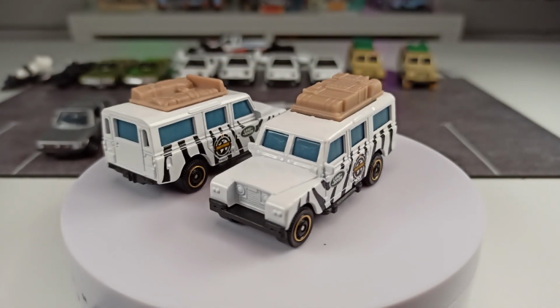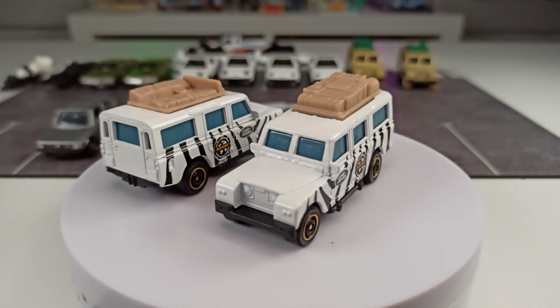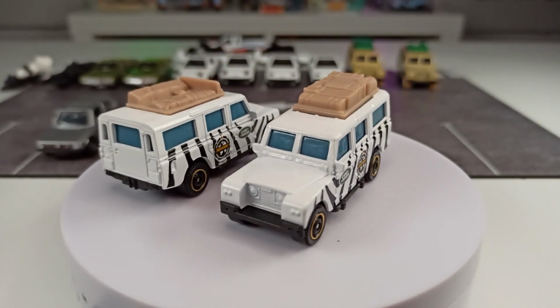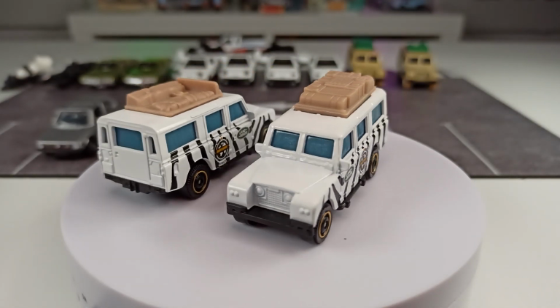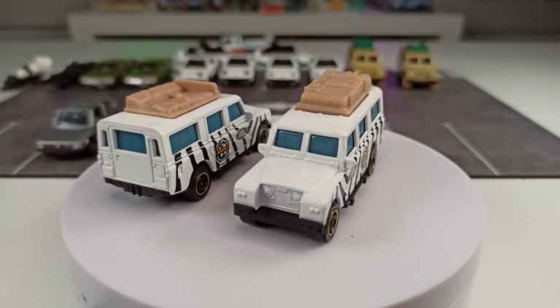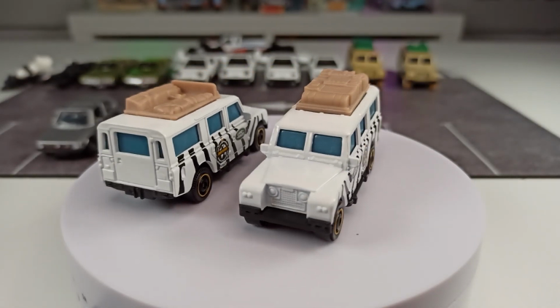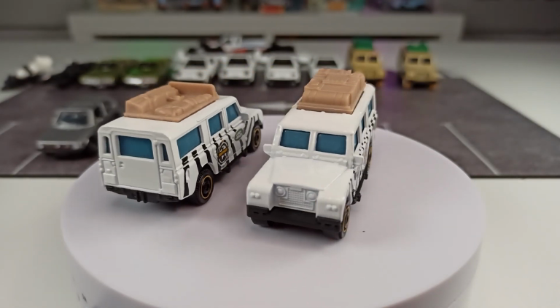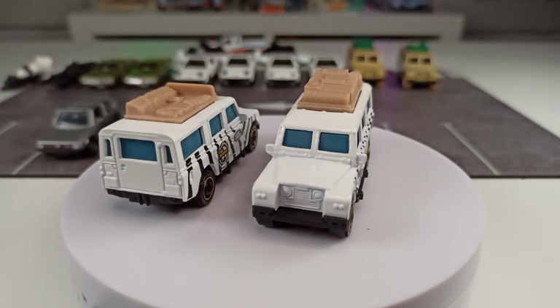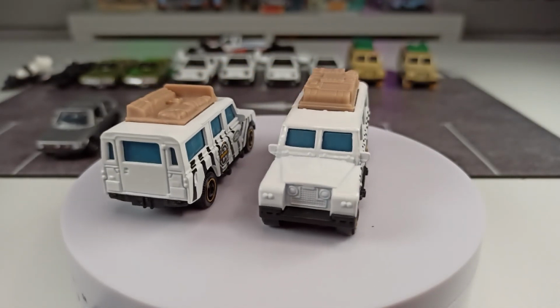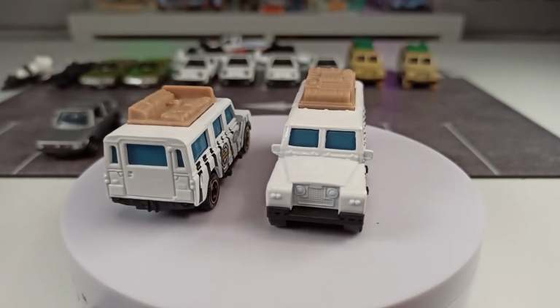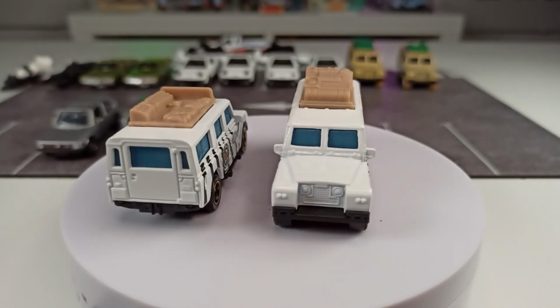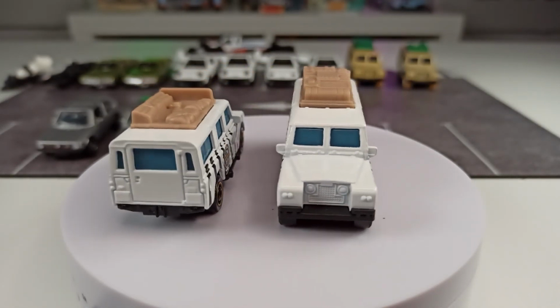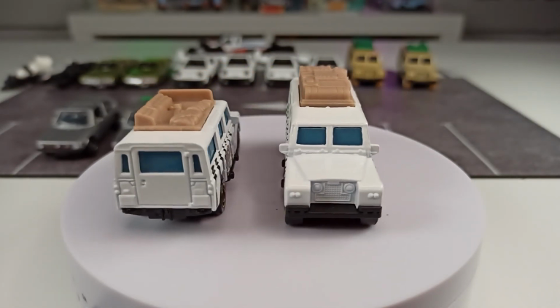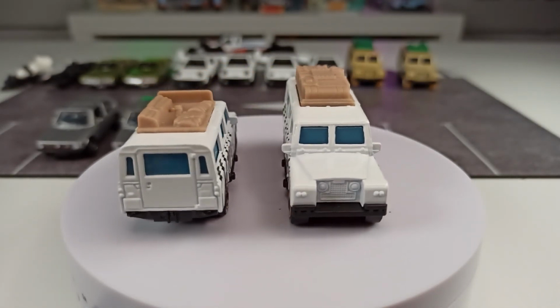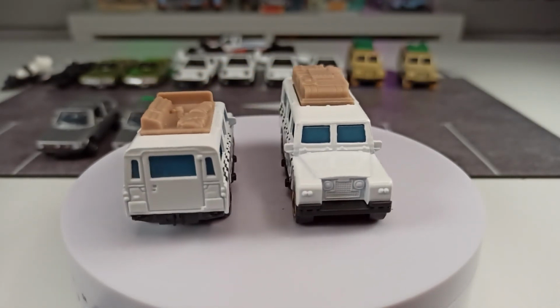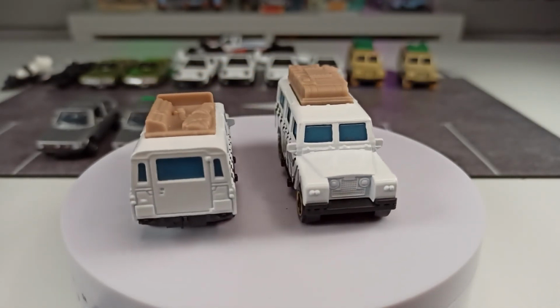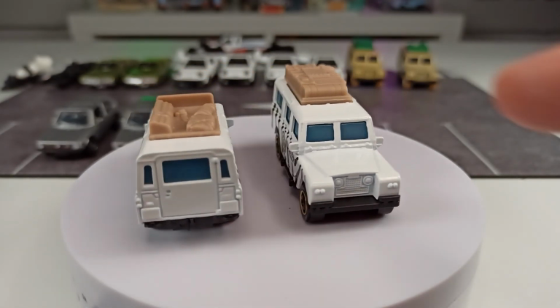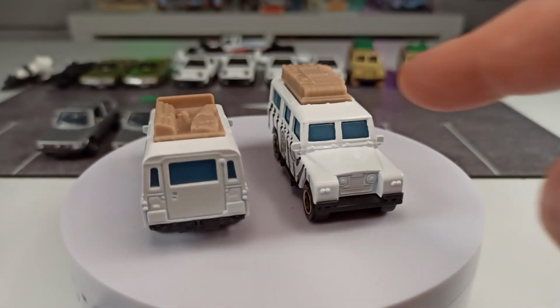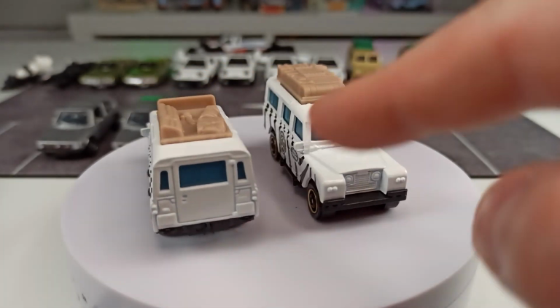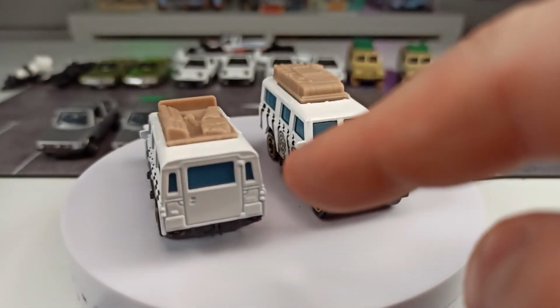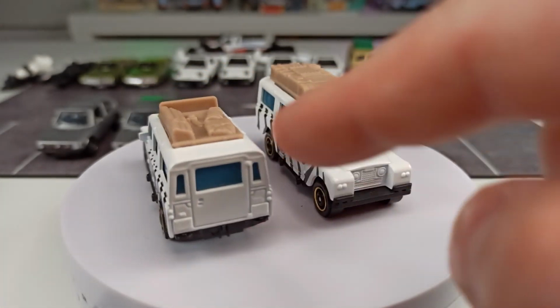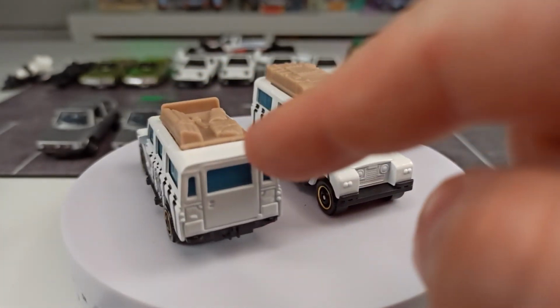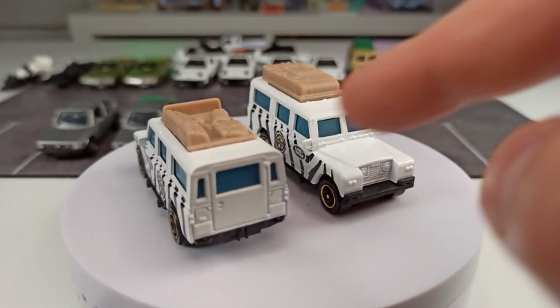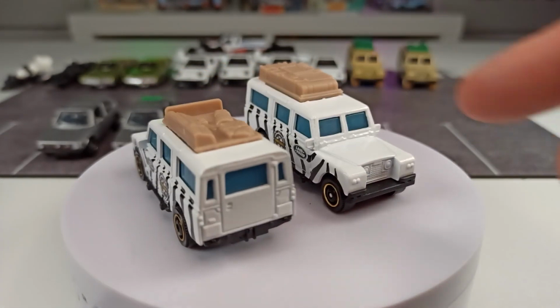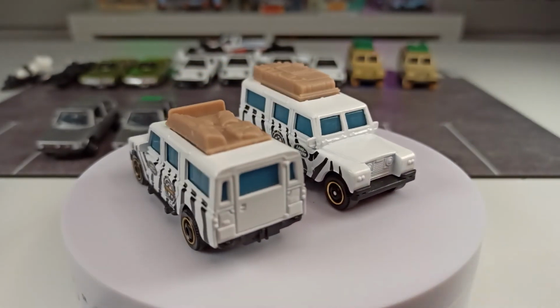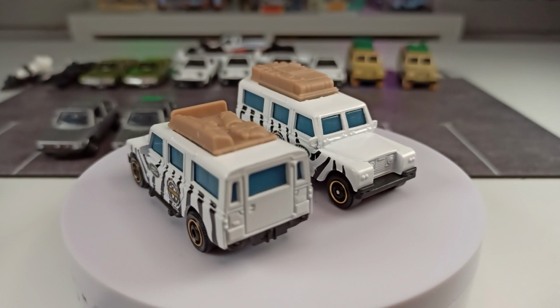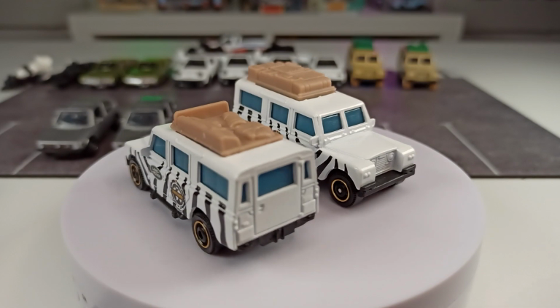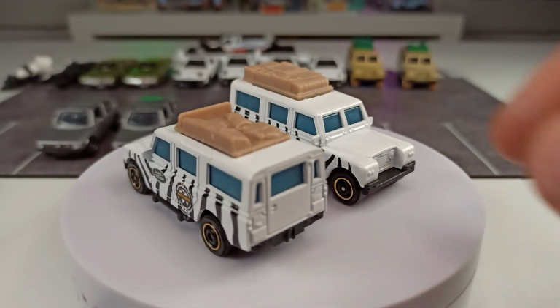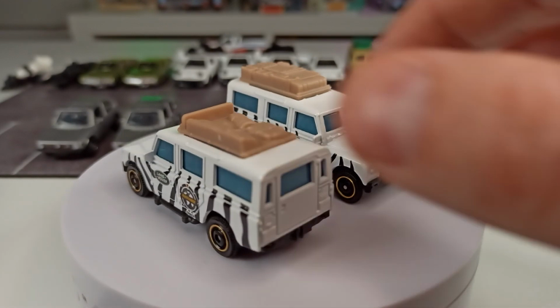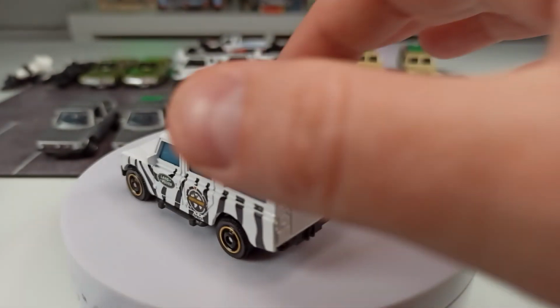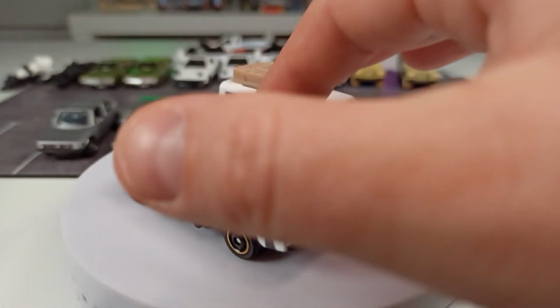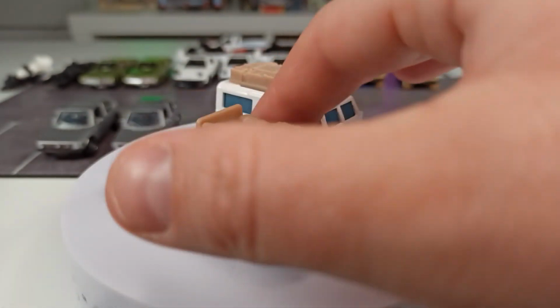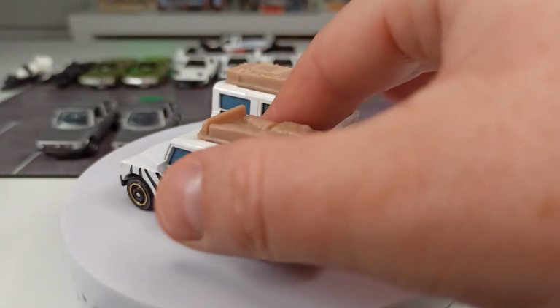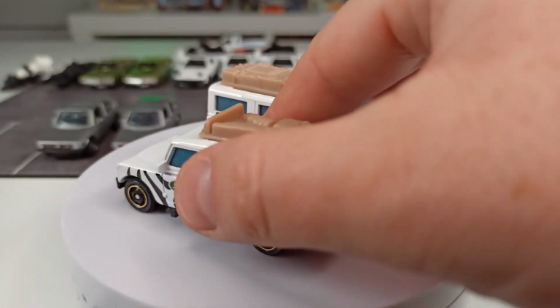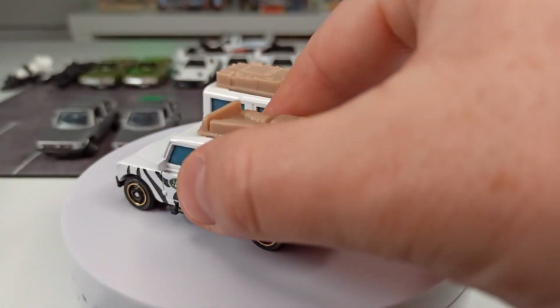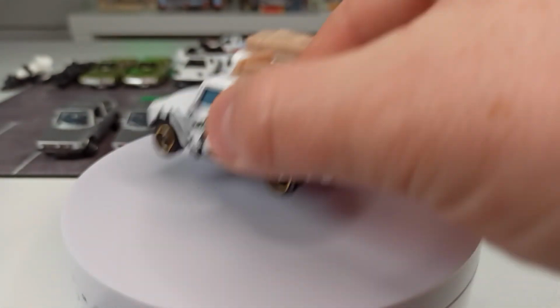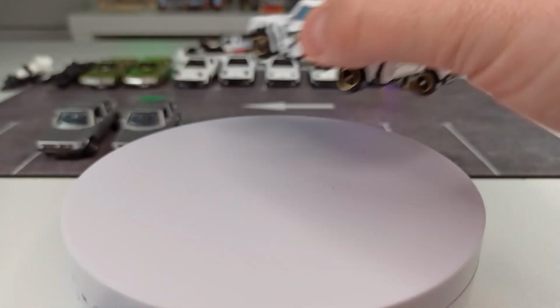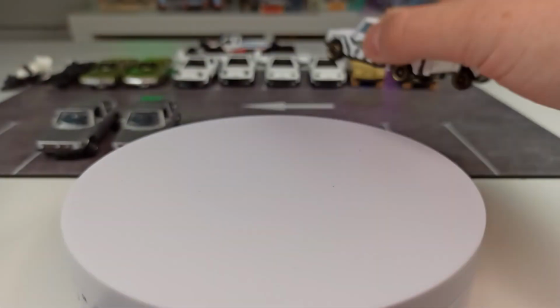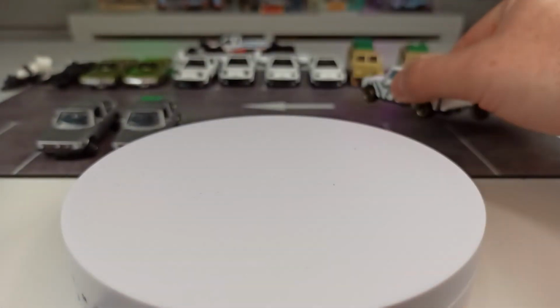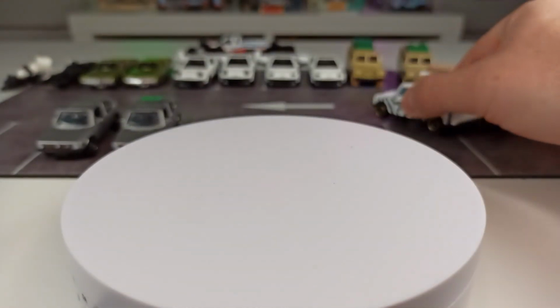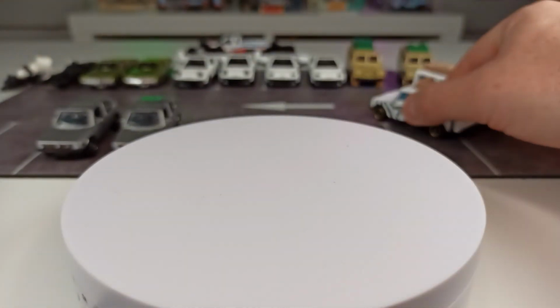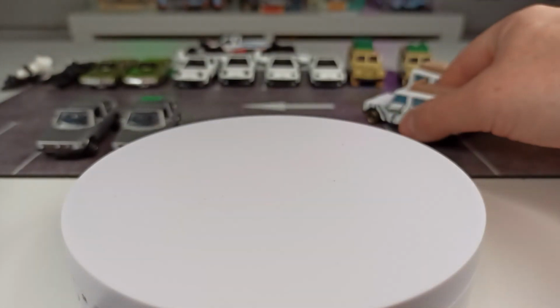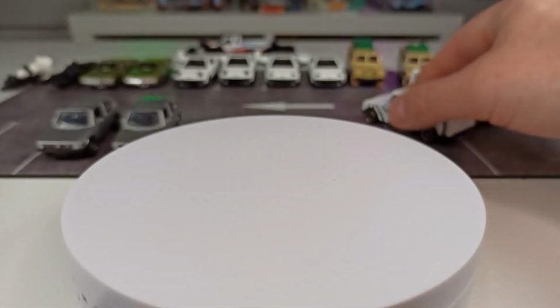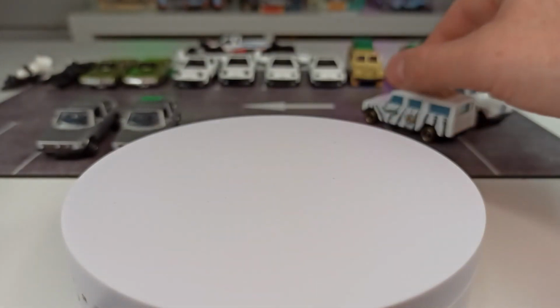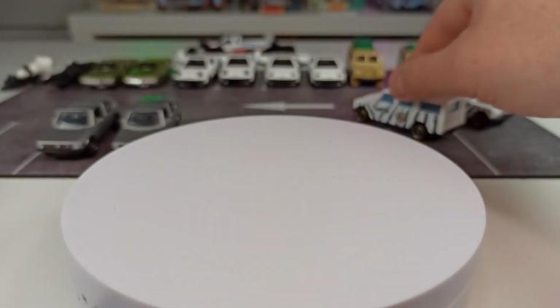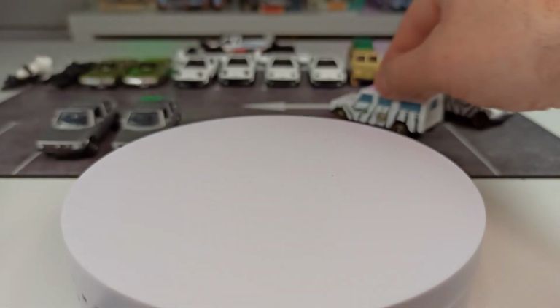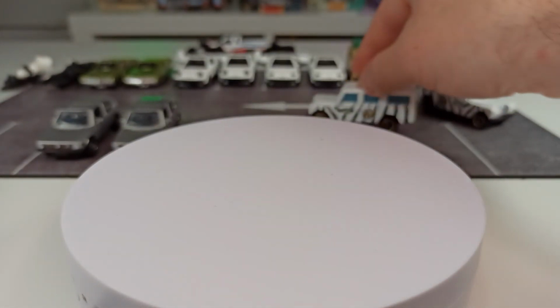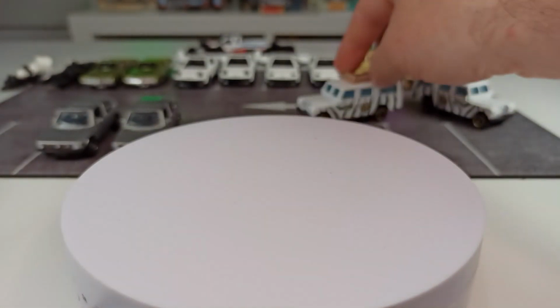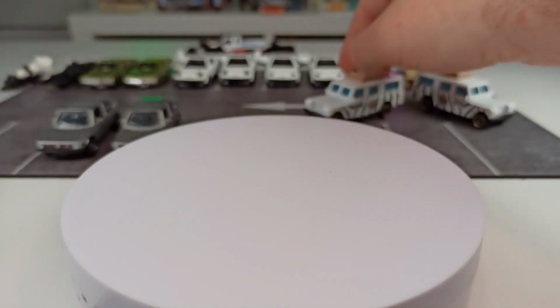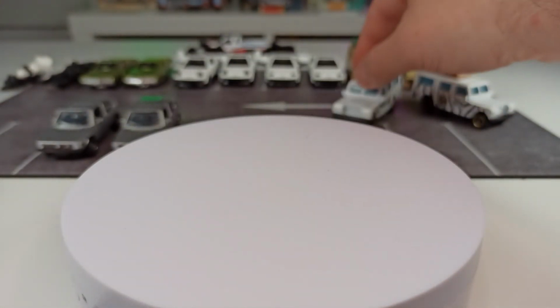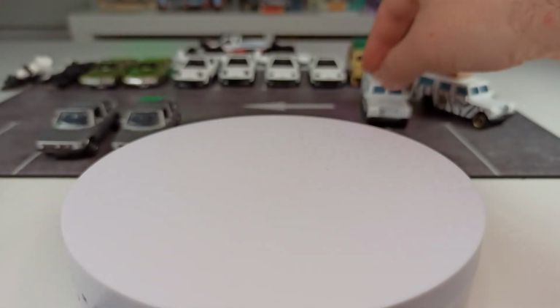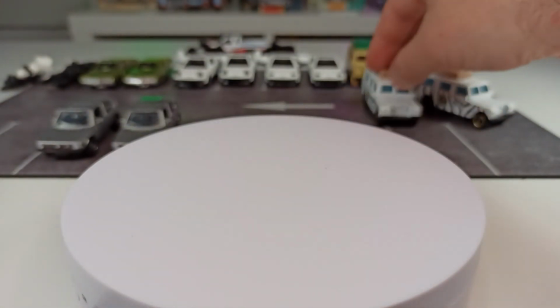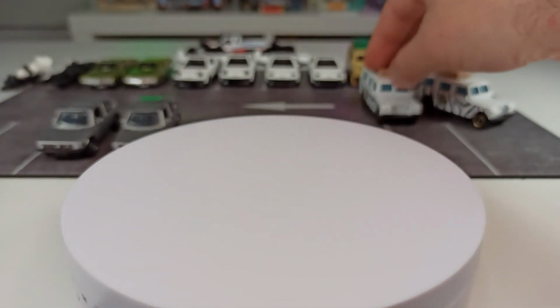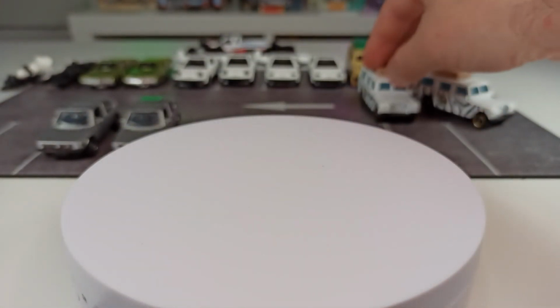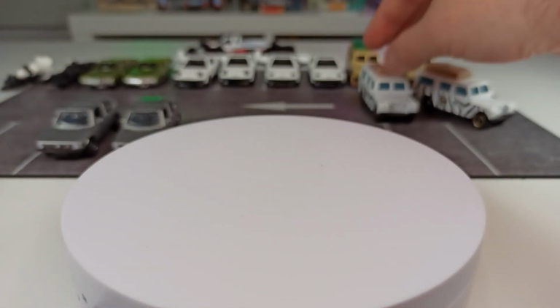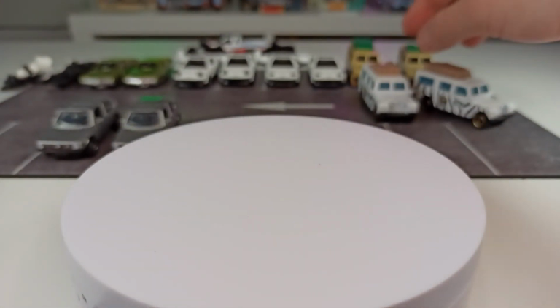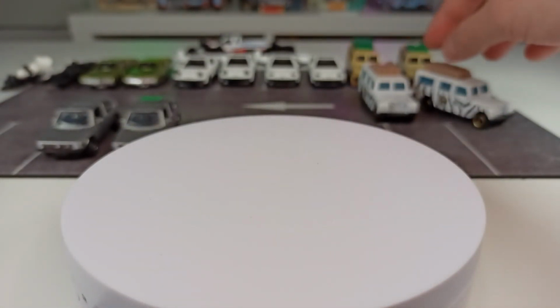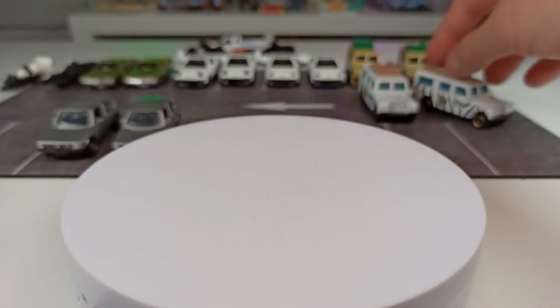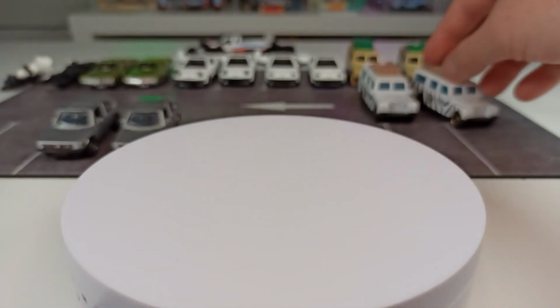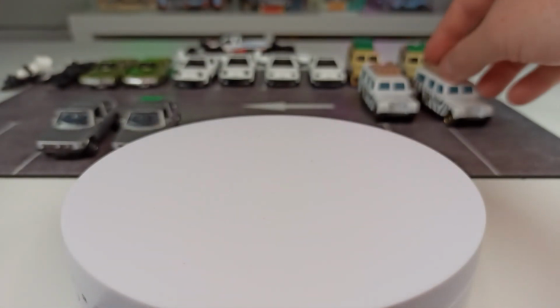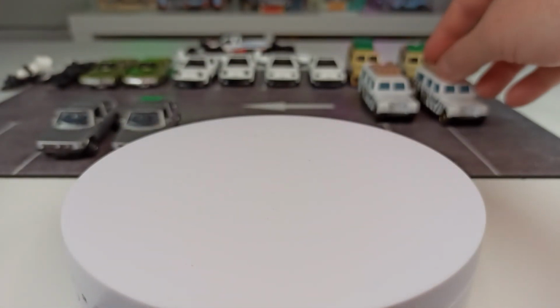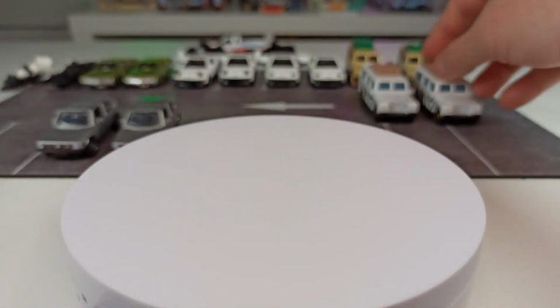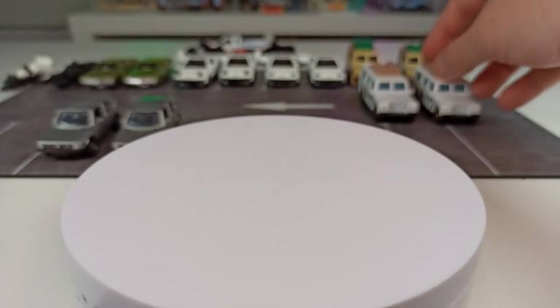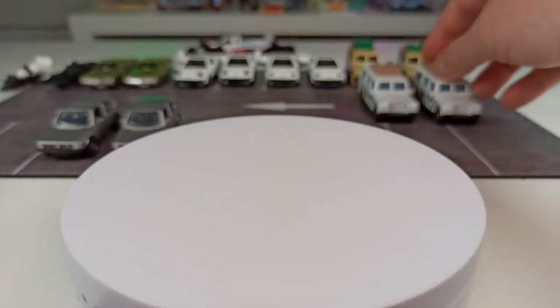It's not my favorite casting, by the way. I don't like it when they don't have an interior, but it is how it is.